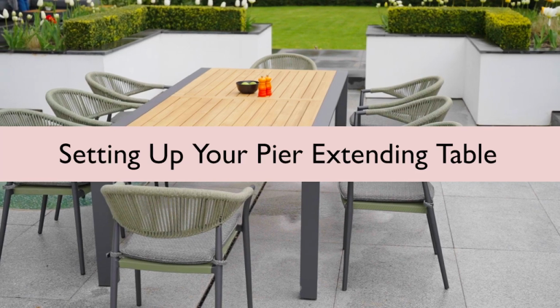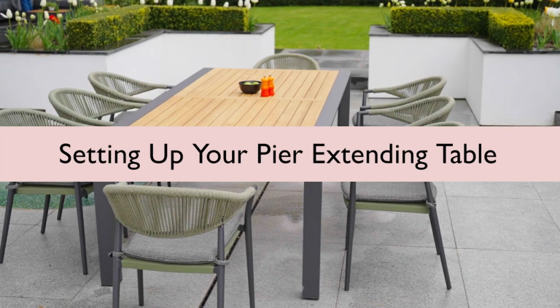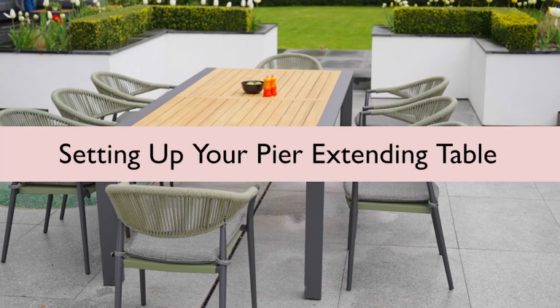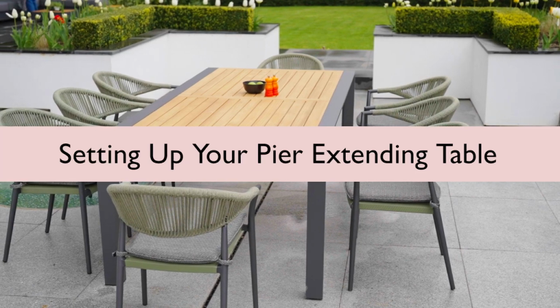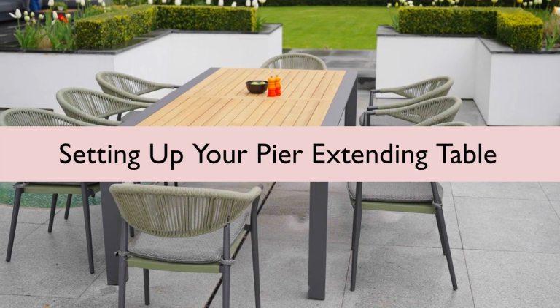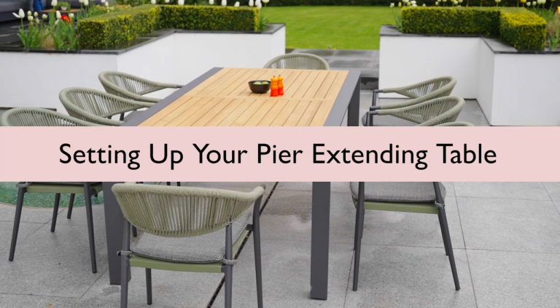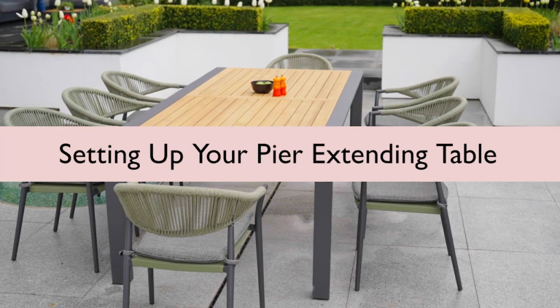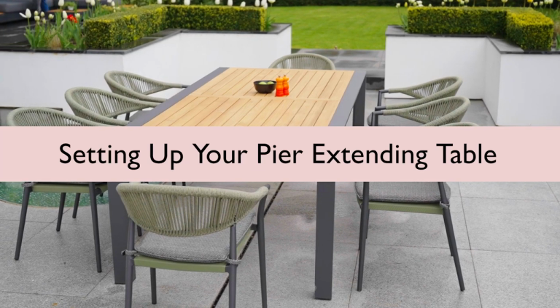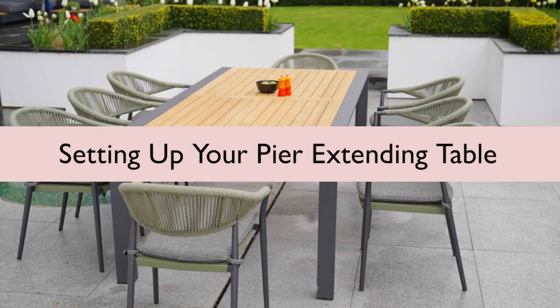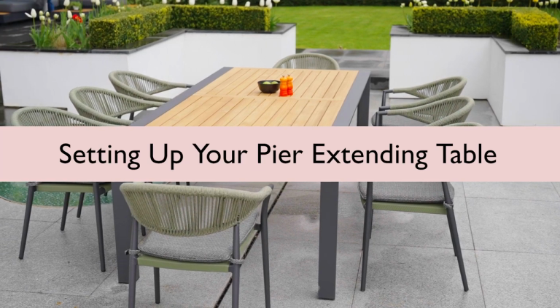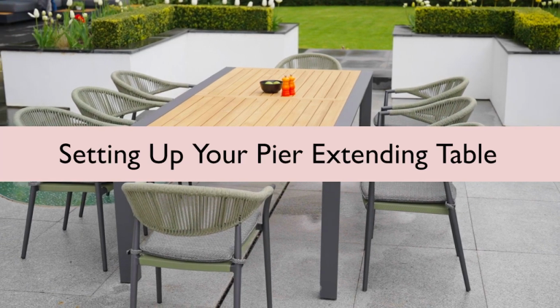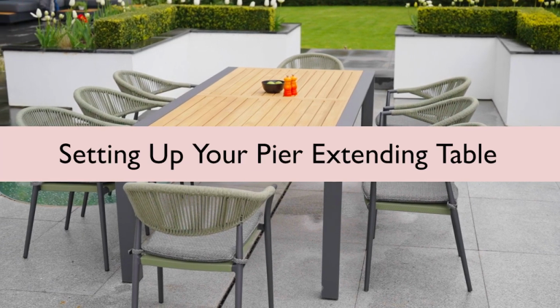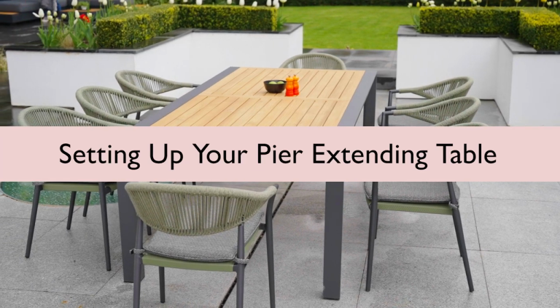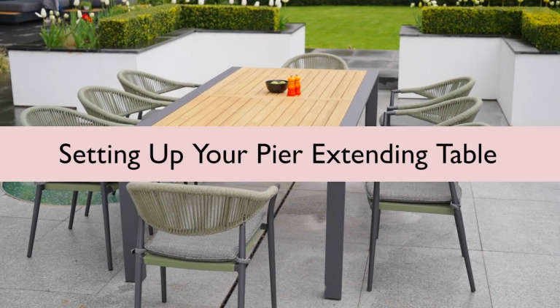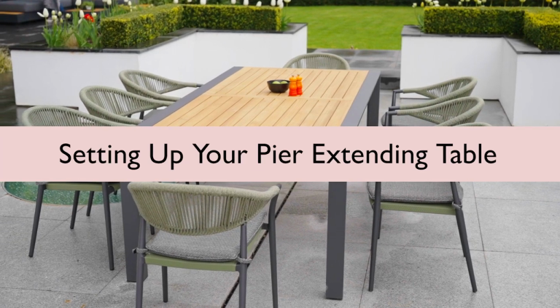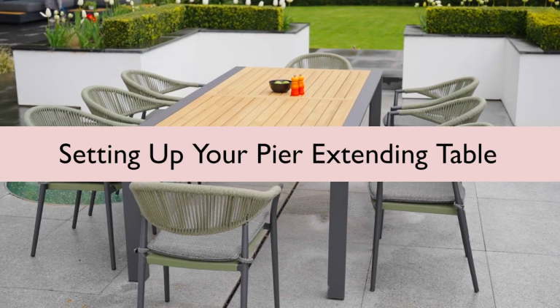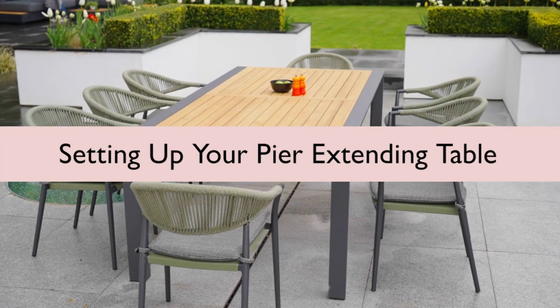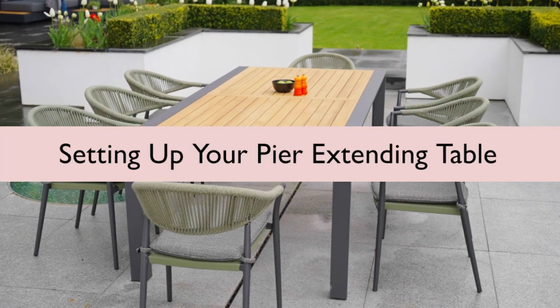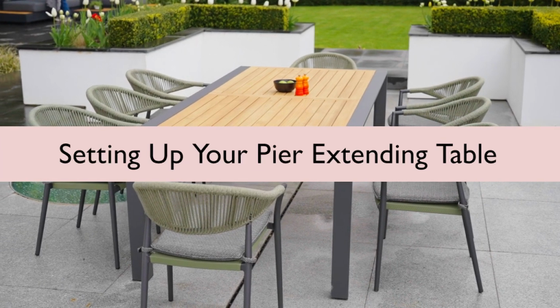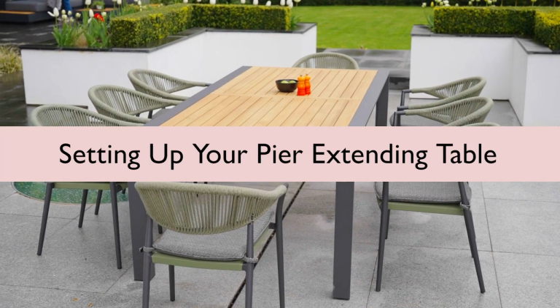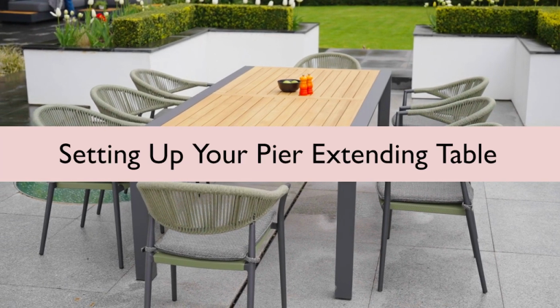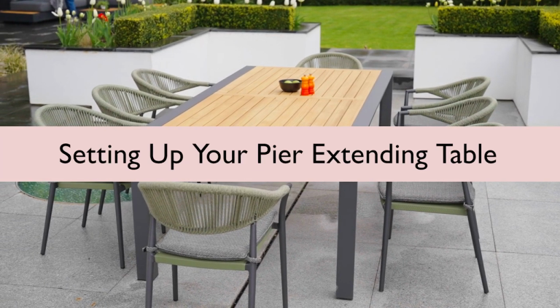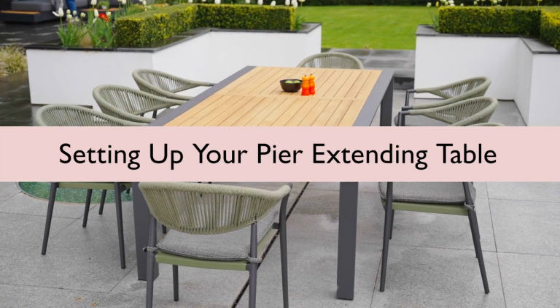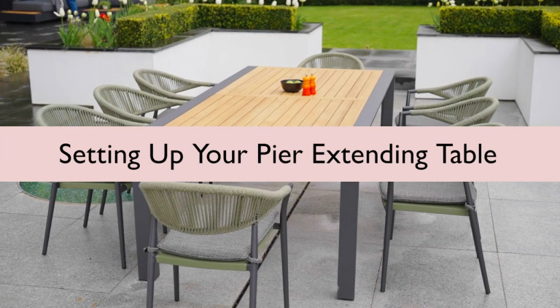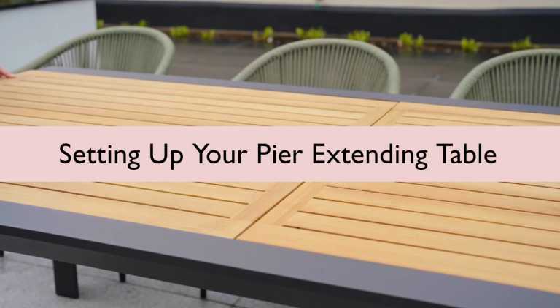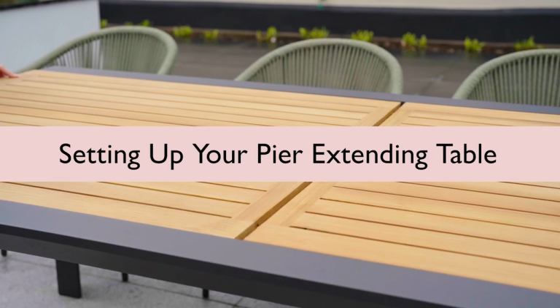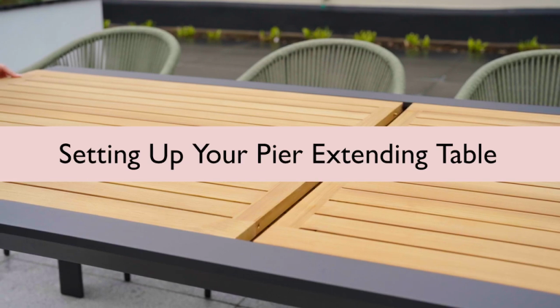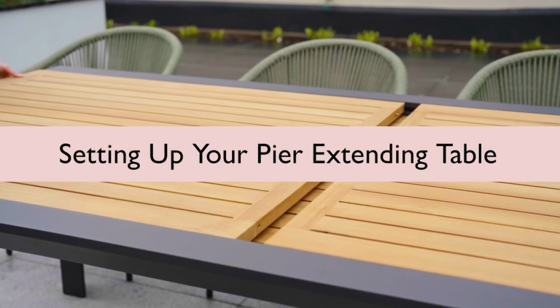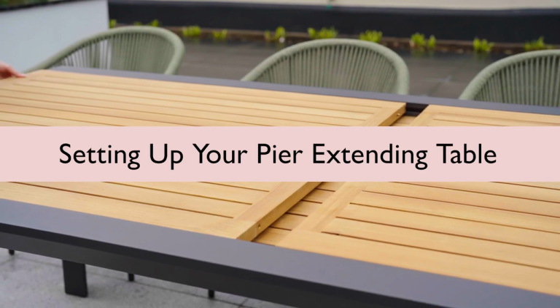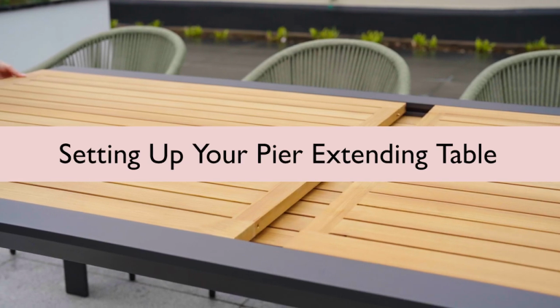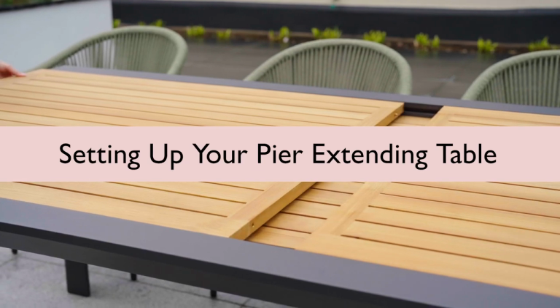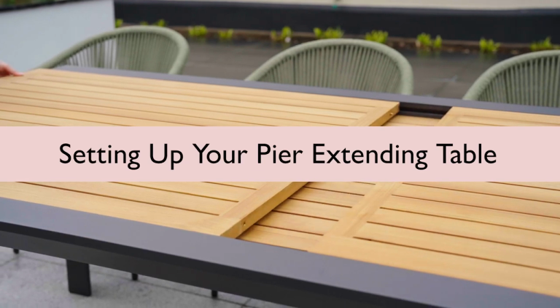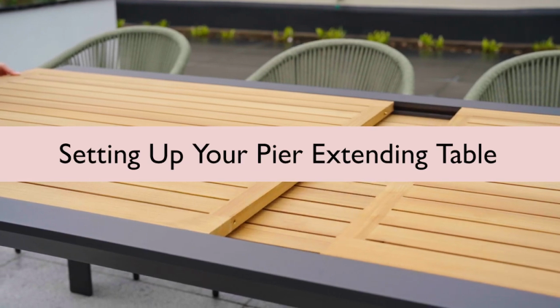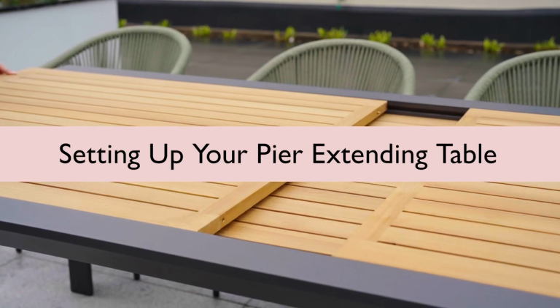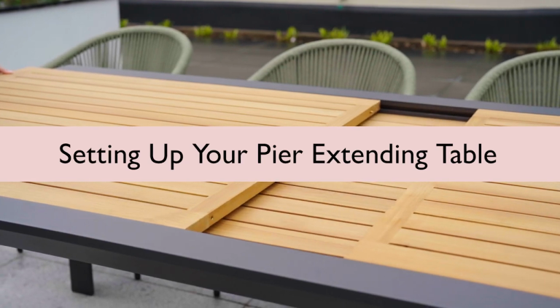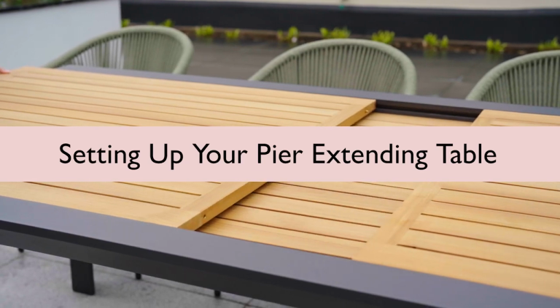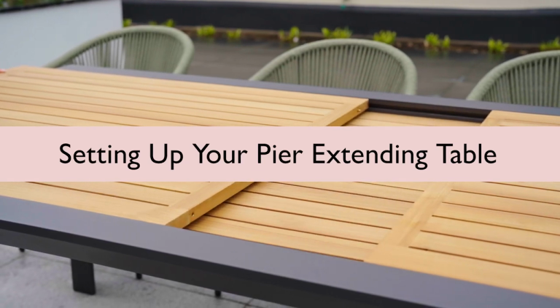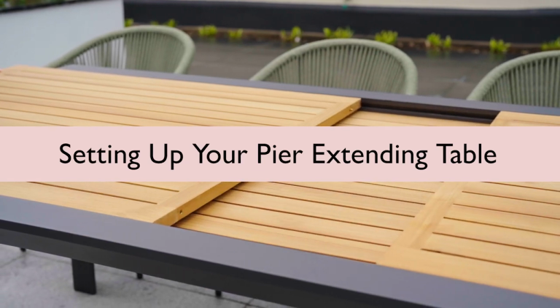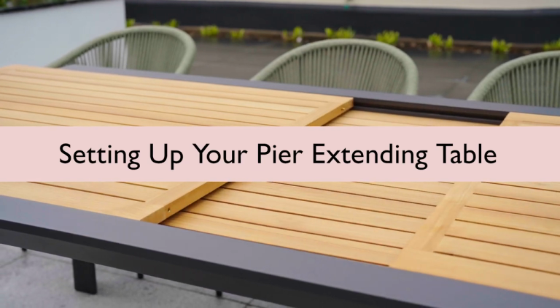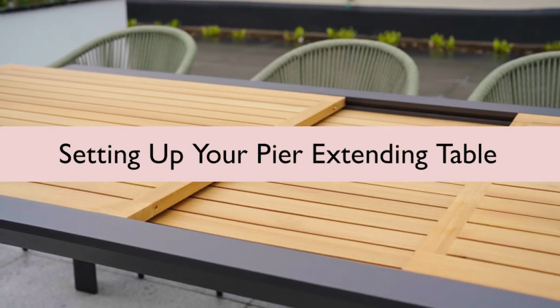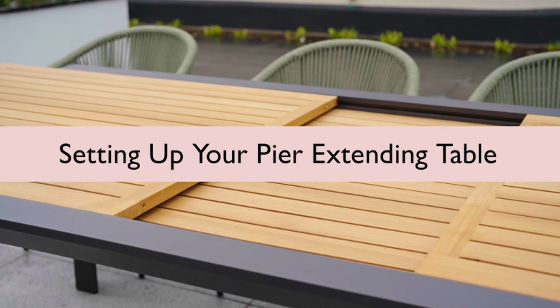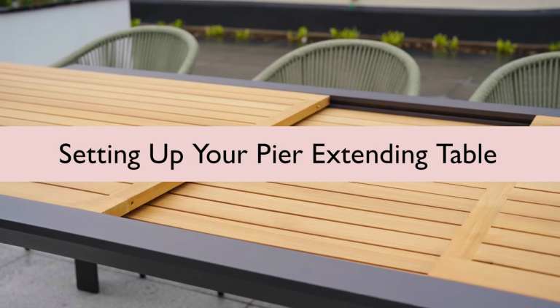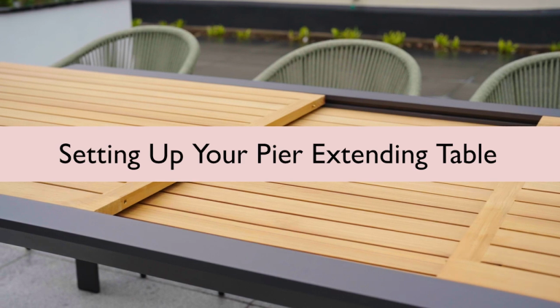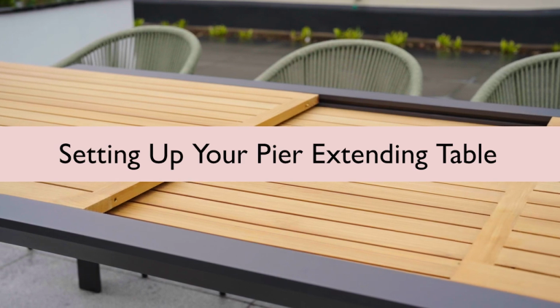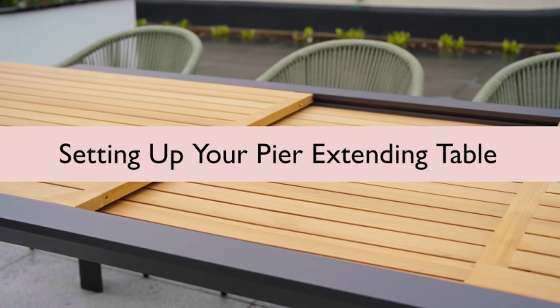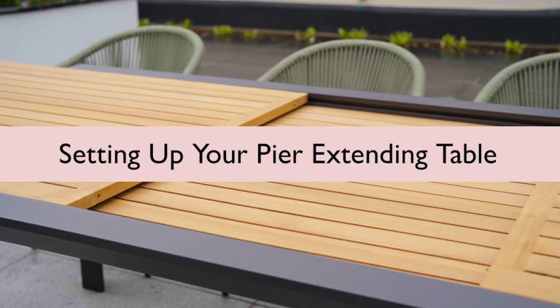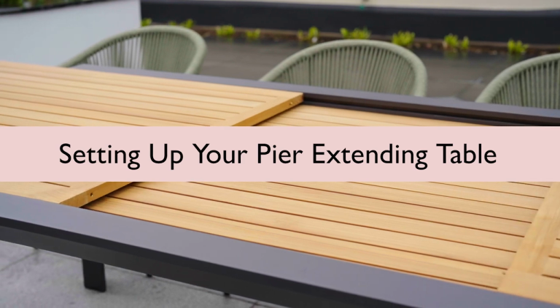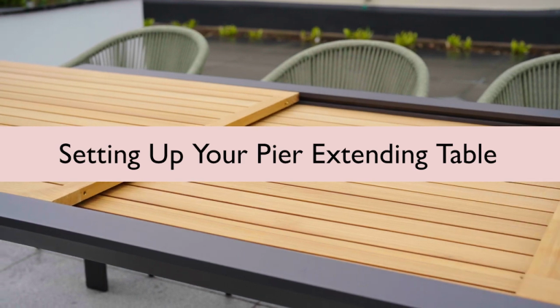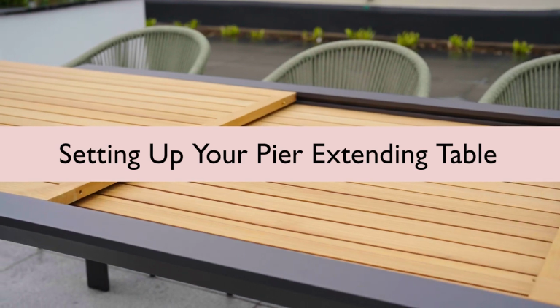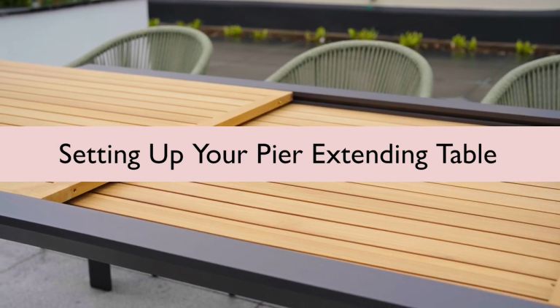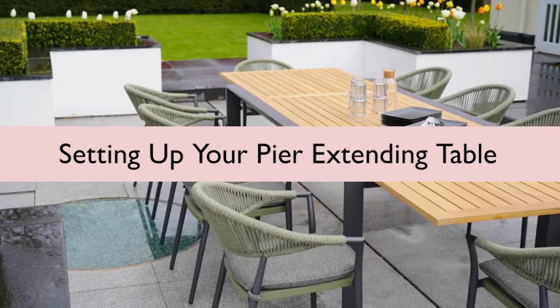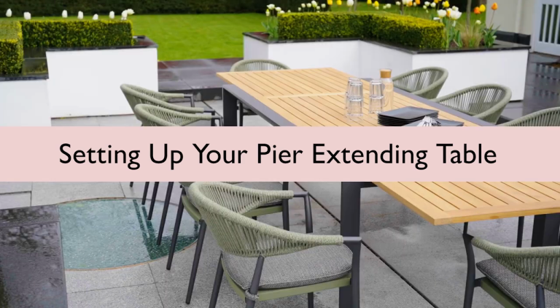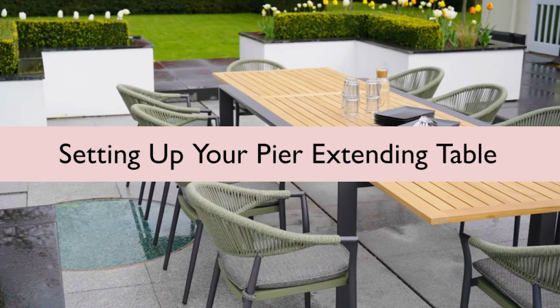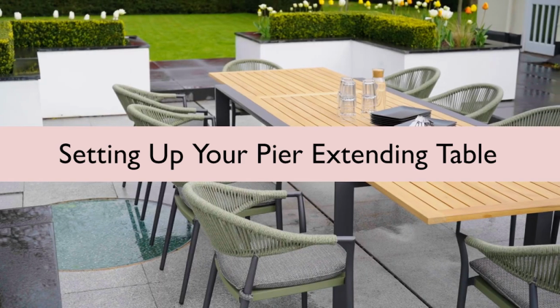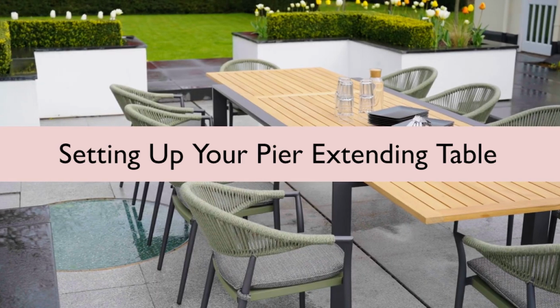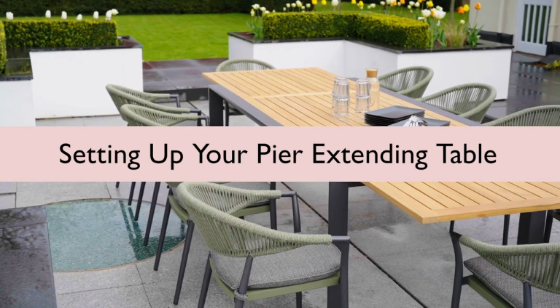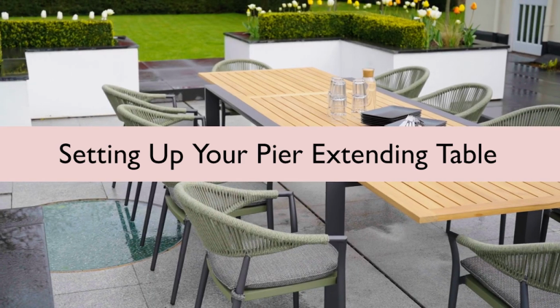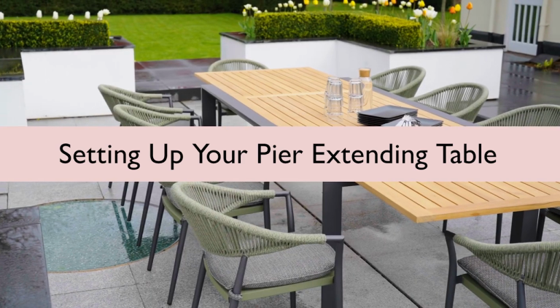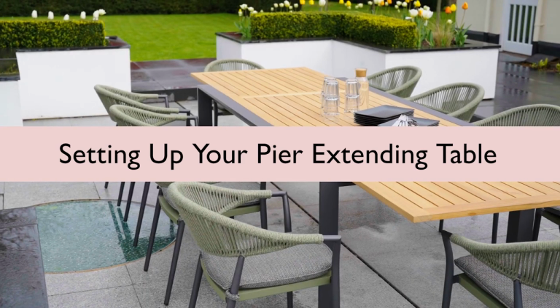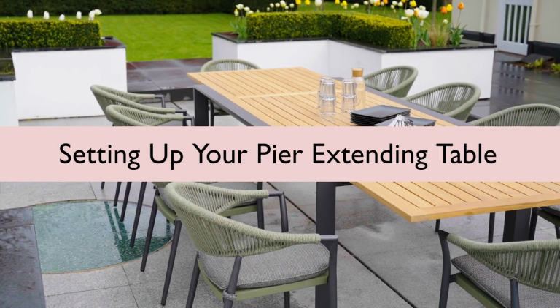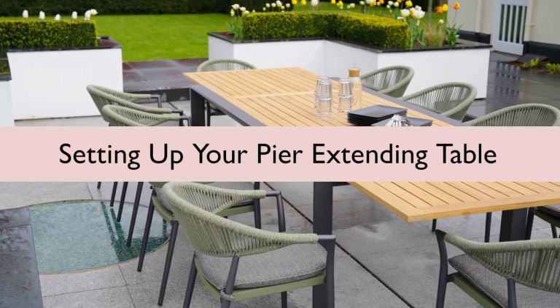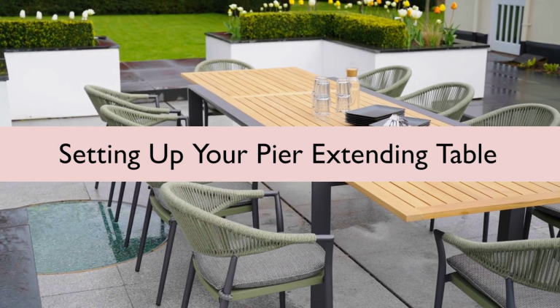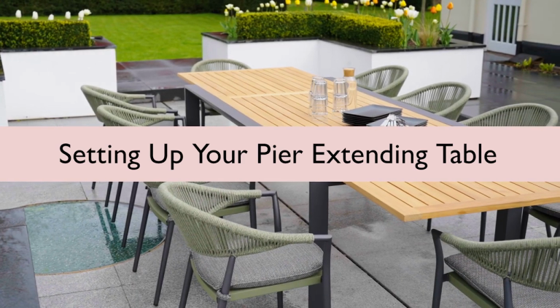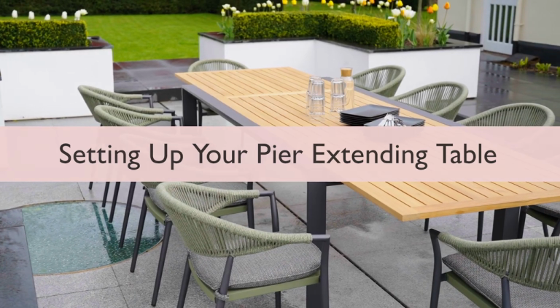In this video, we will be showing you step by step how to set up your new Harbour Lifestyle Peer Extending Table.